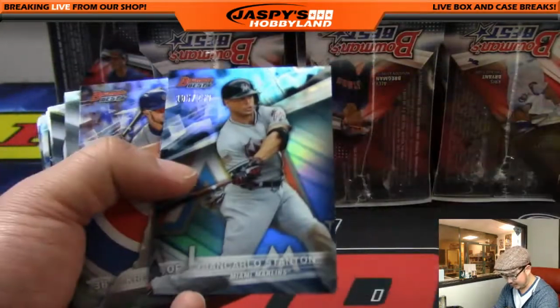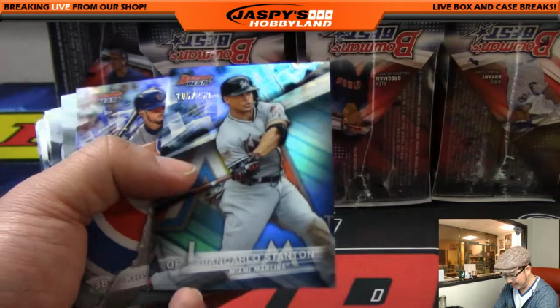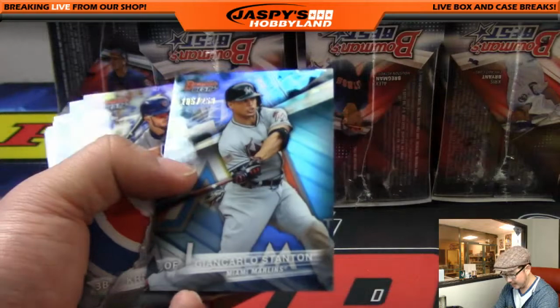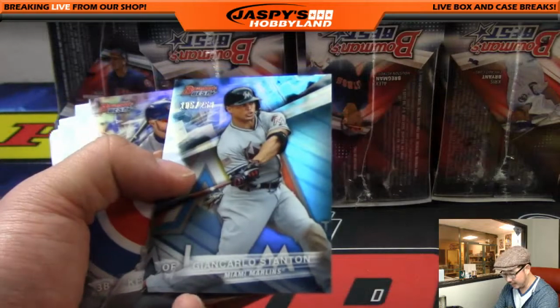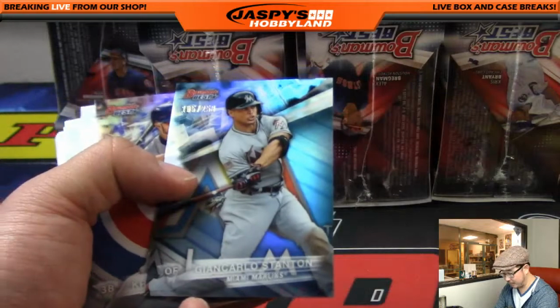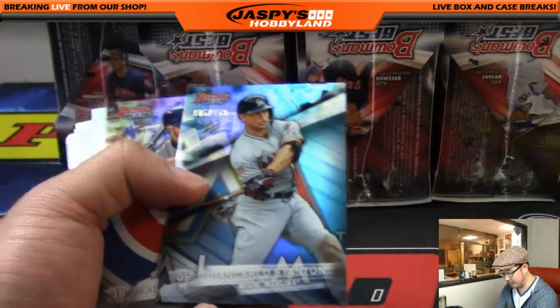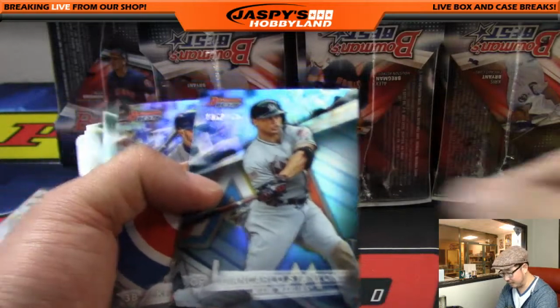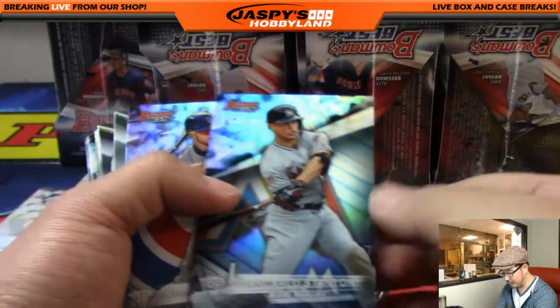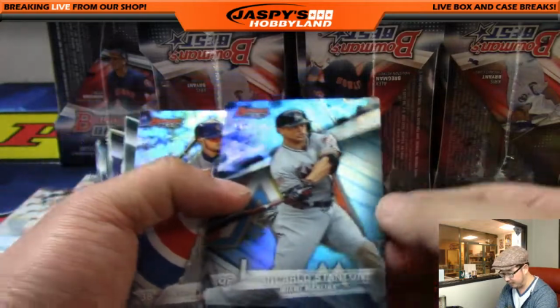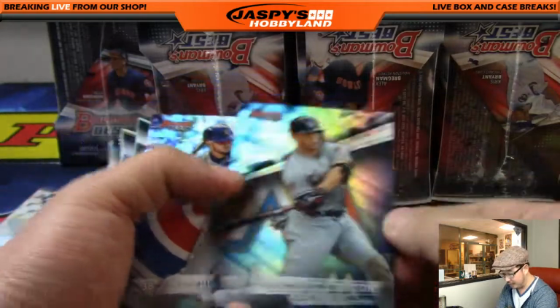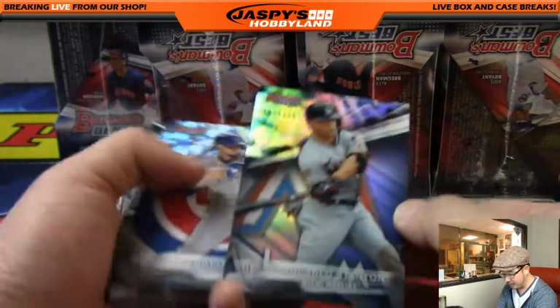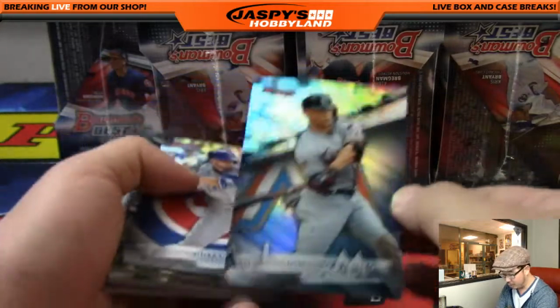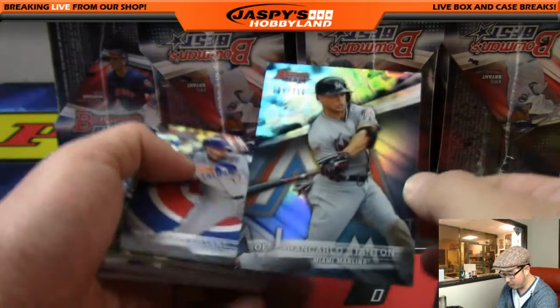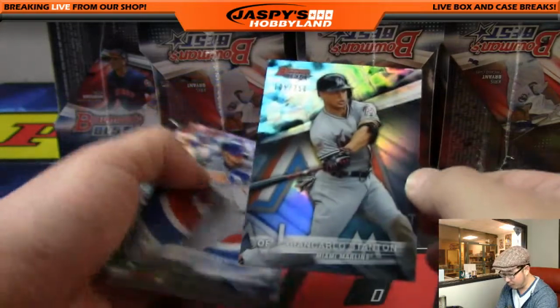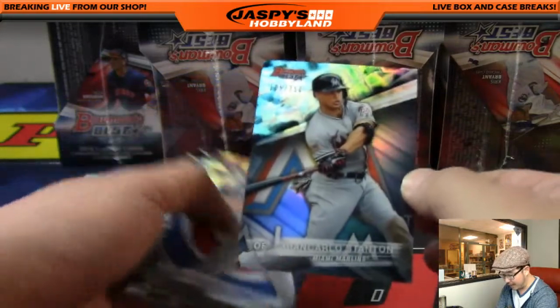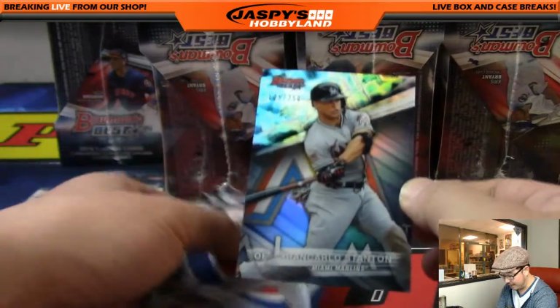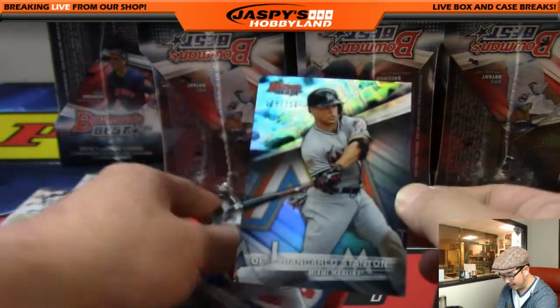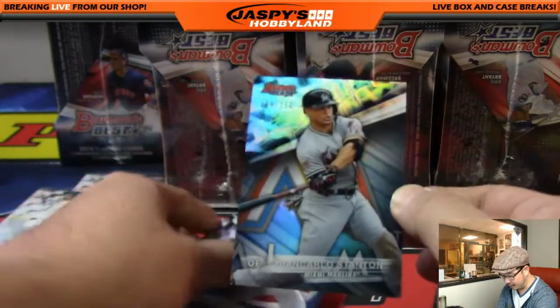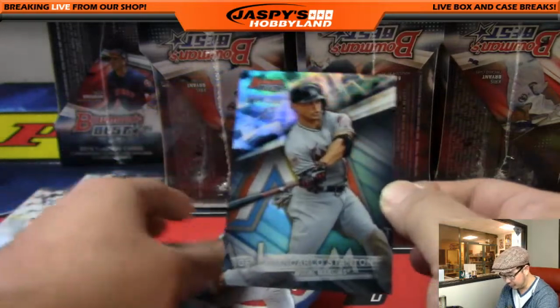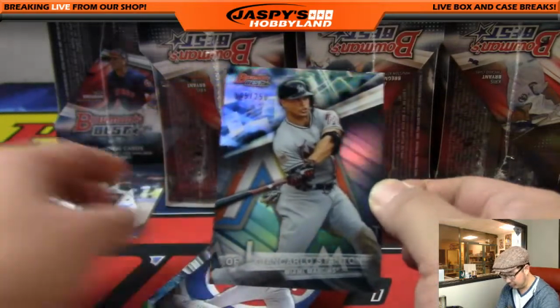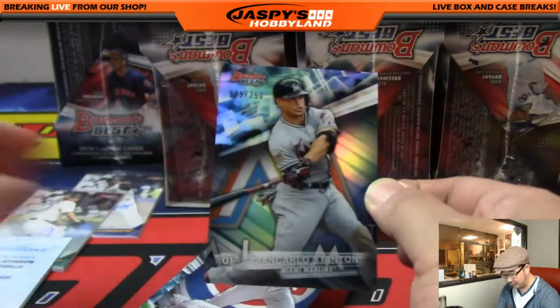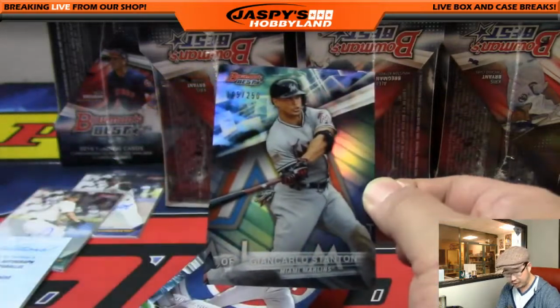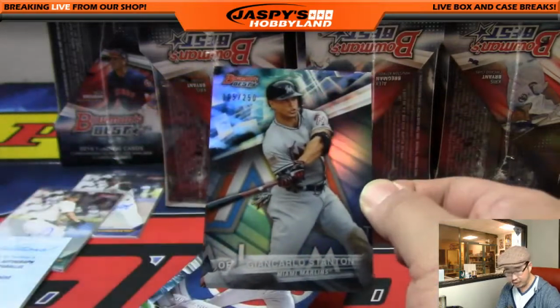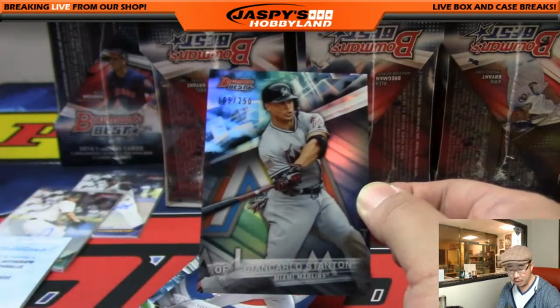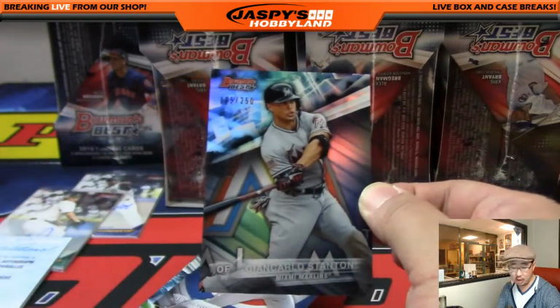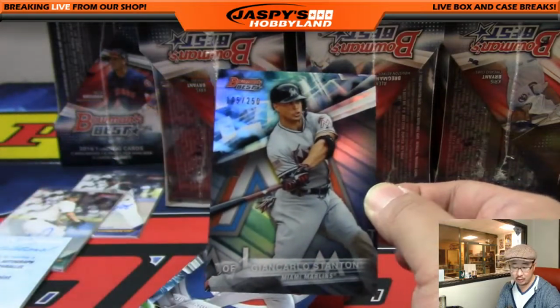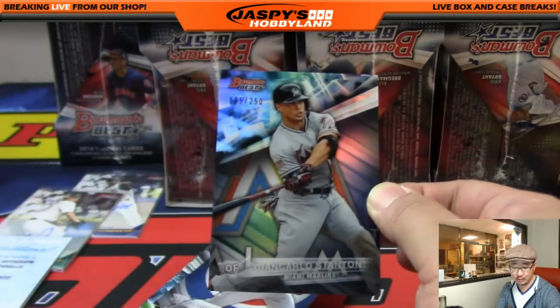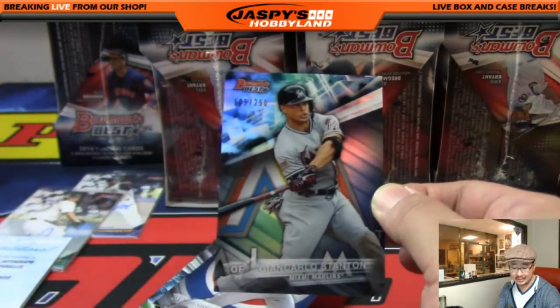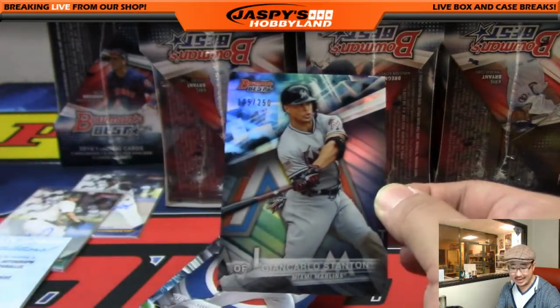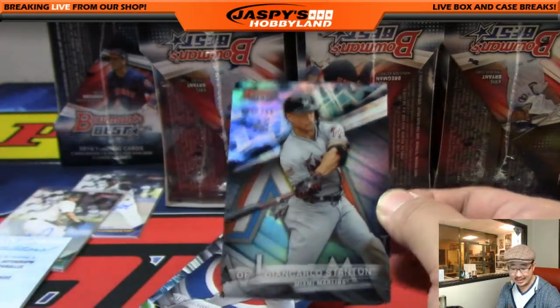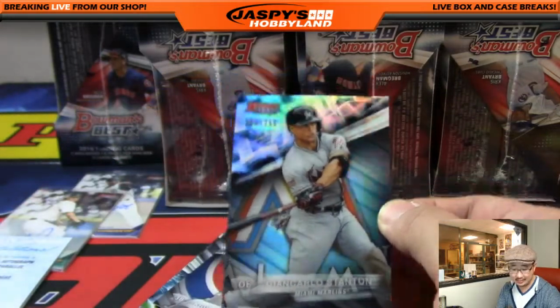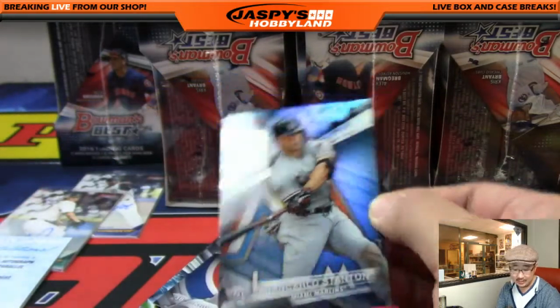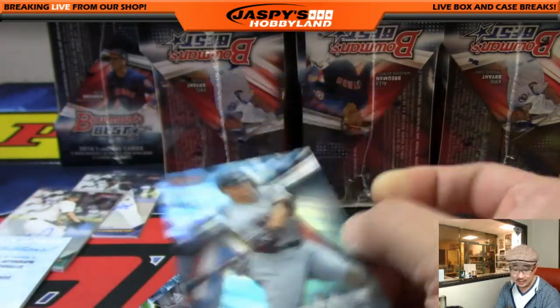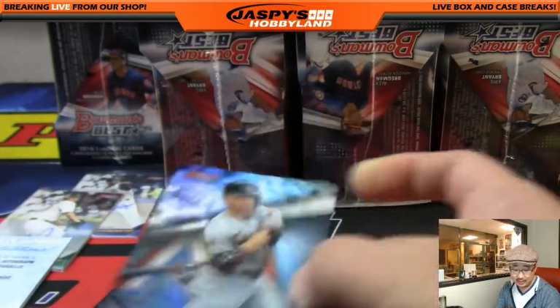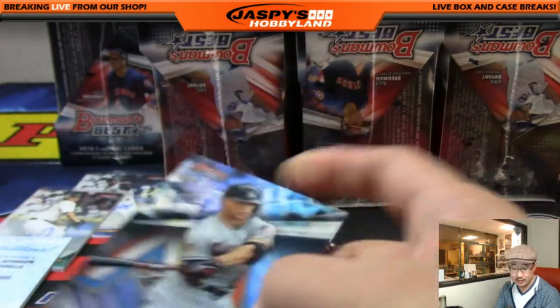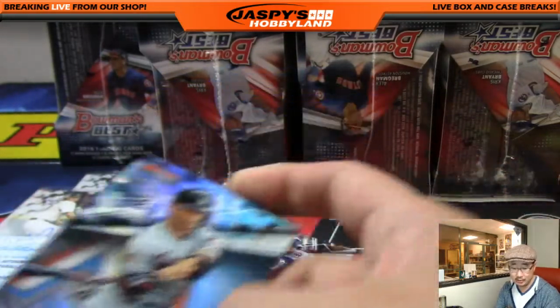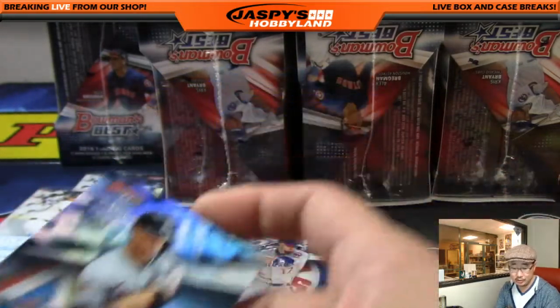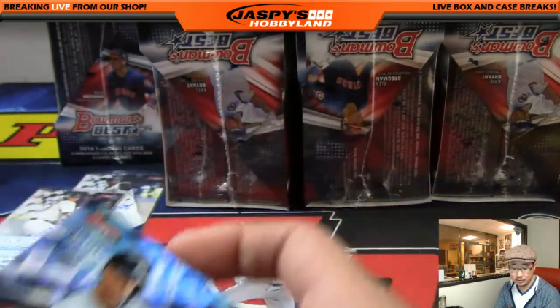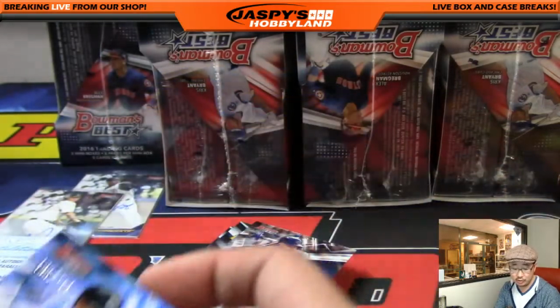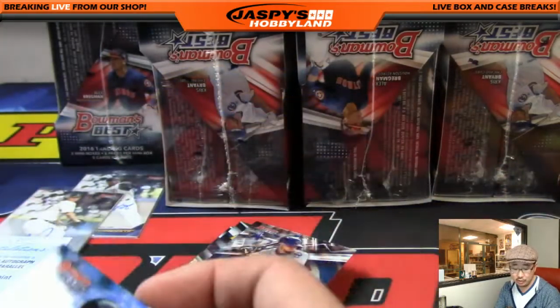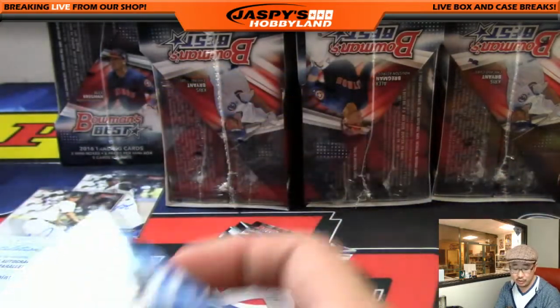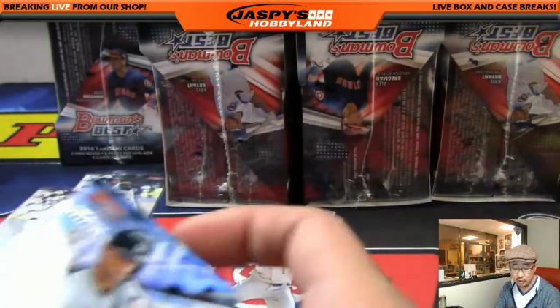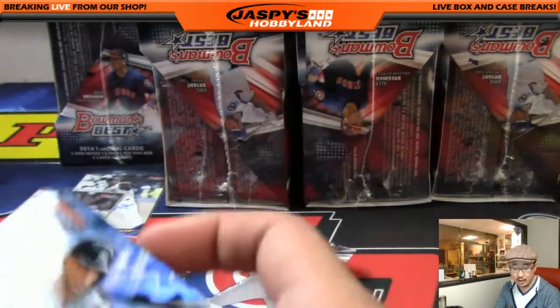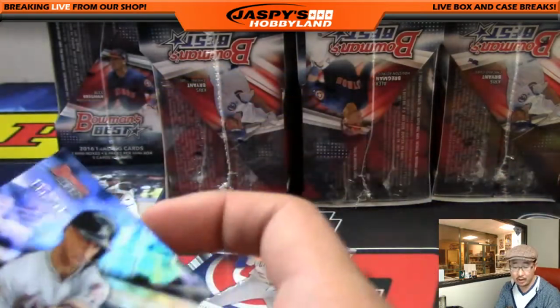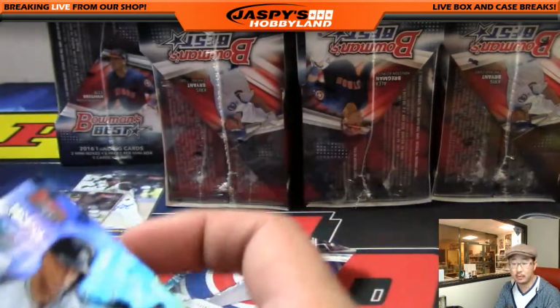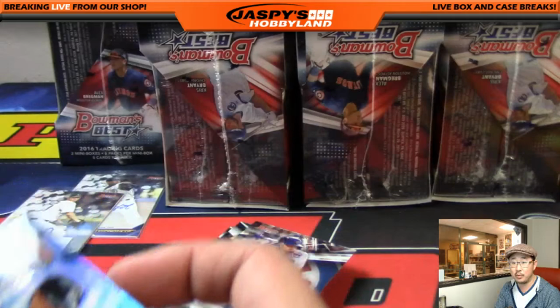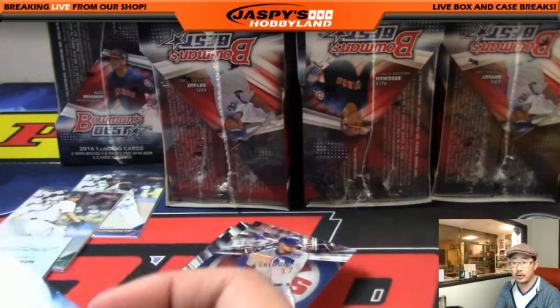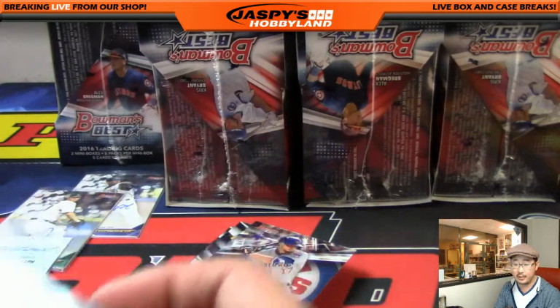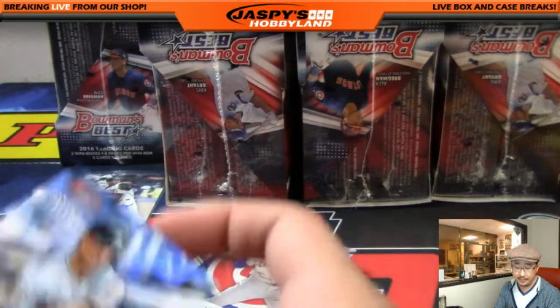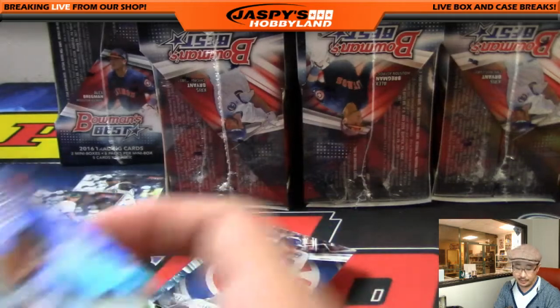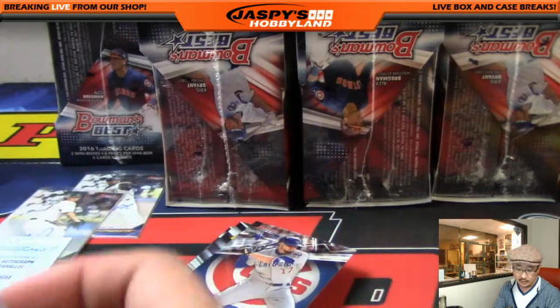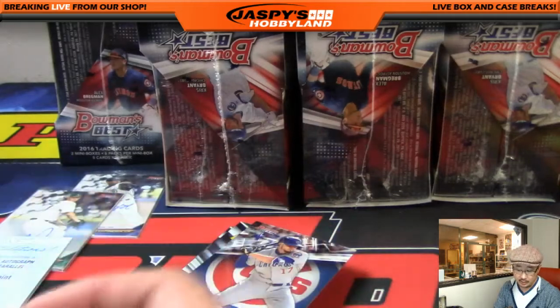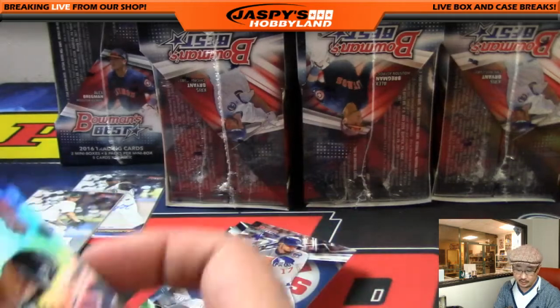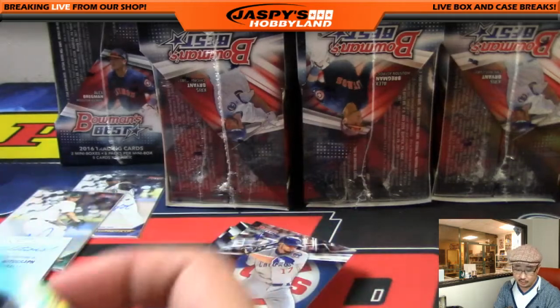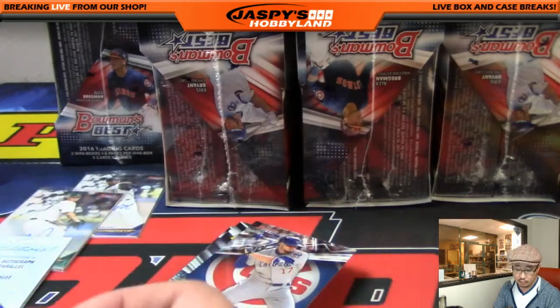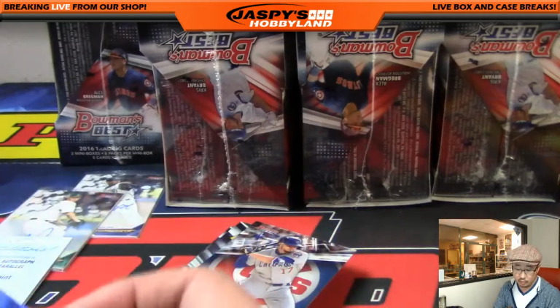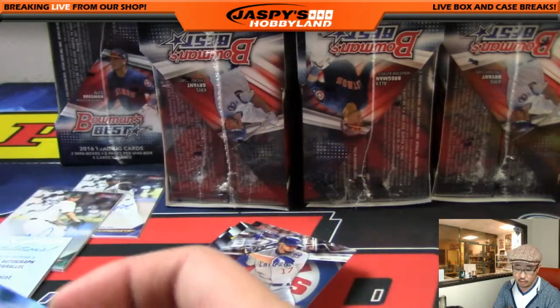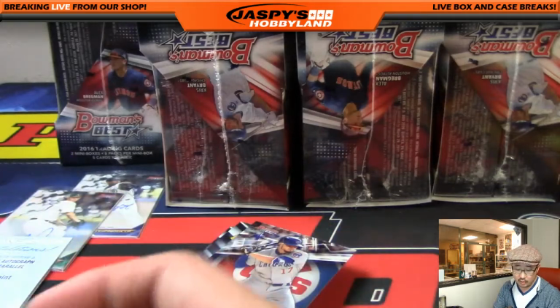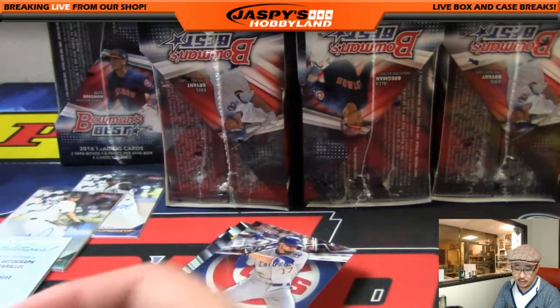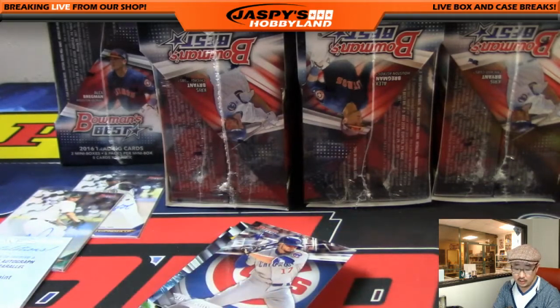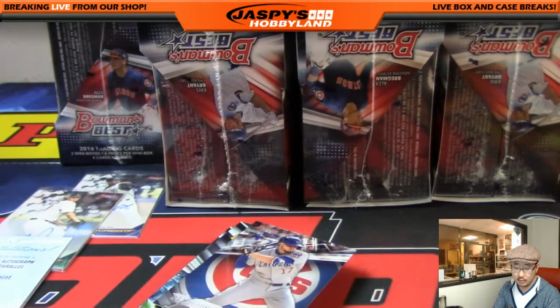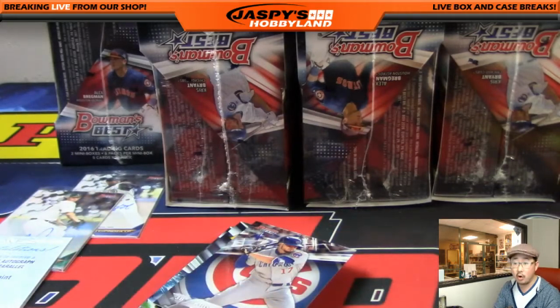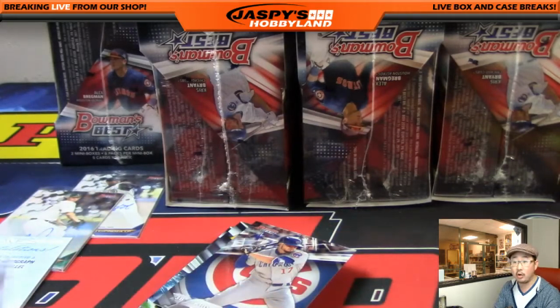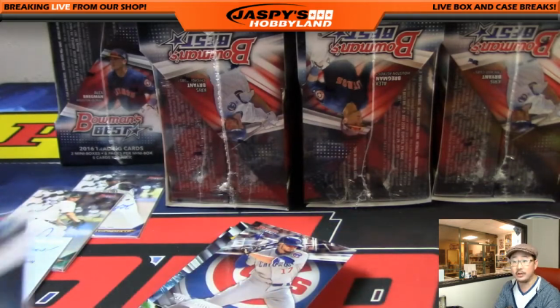That's numbered — 105 out of 250, Giancarlo Stanton. That'll go to Yohai Okumuda for the Marlins.